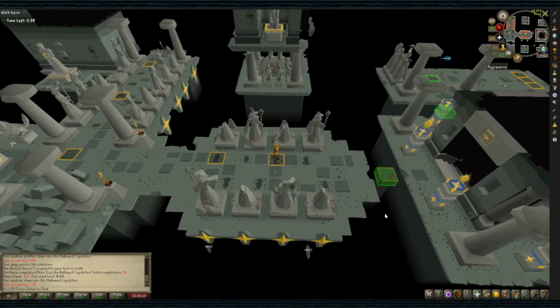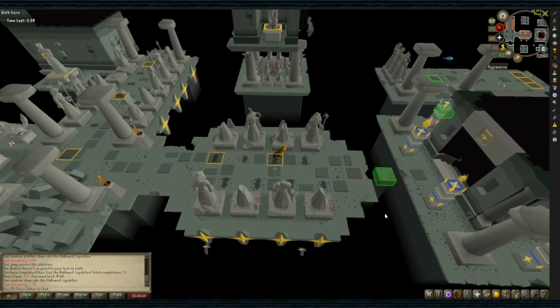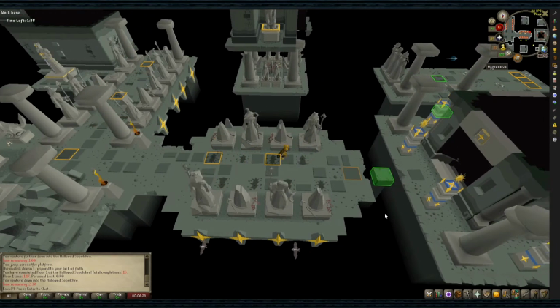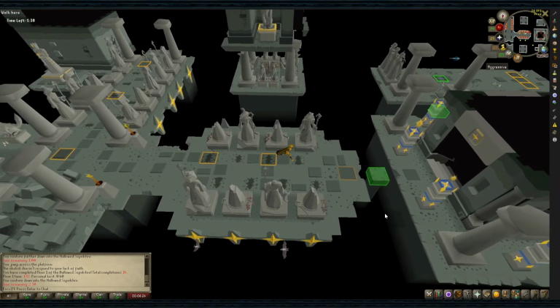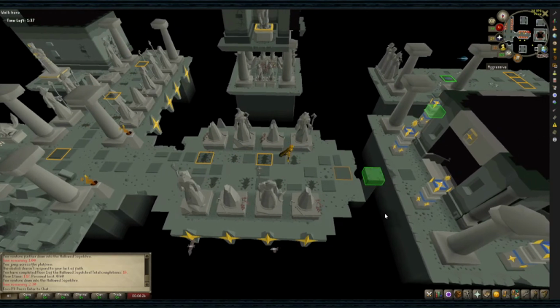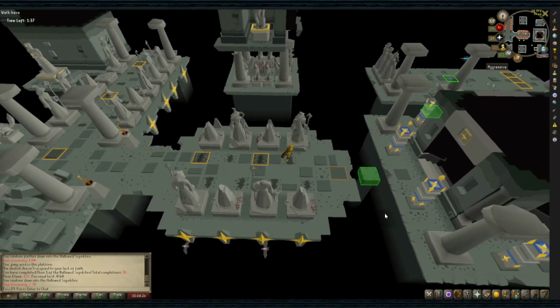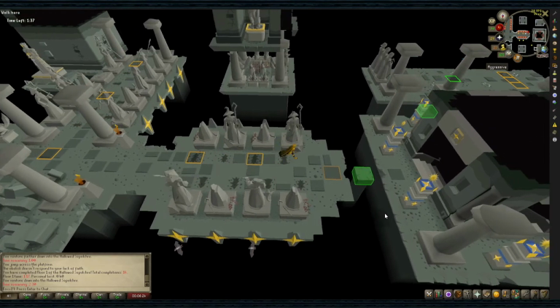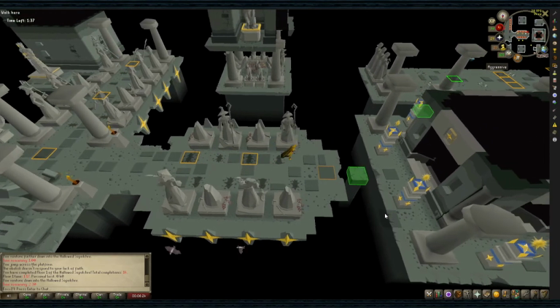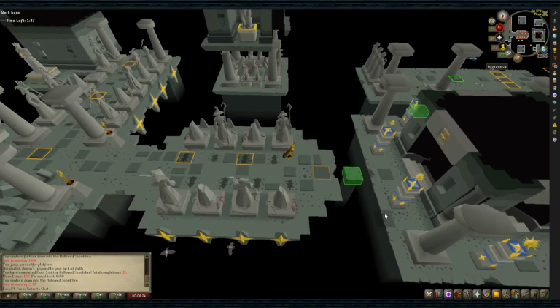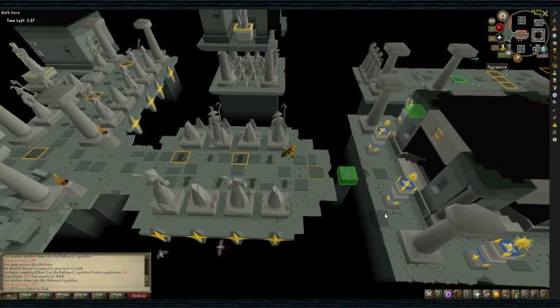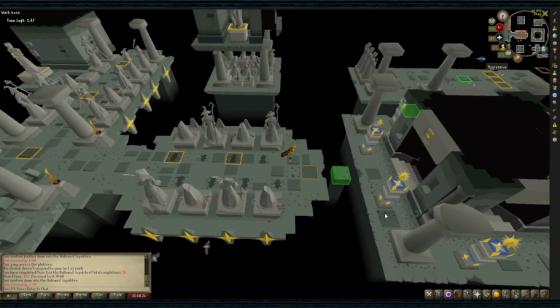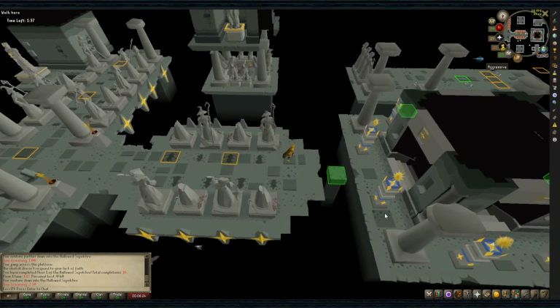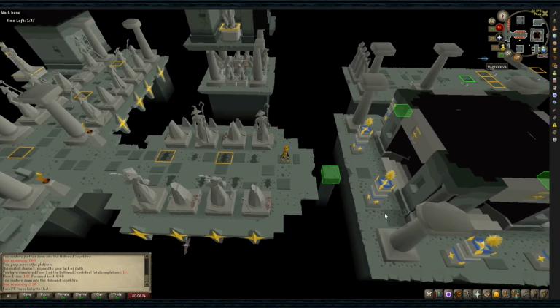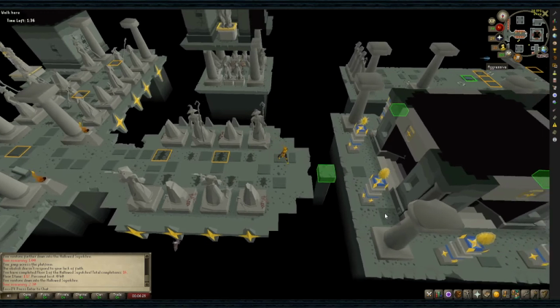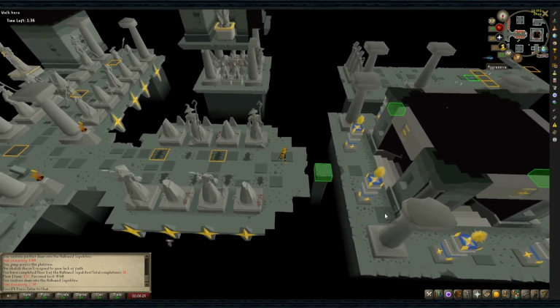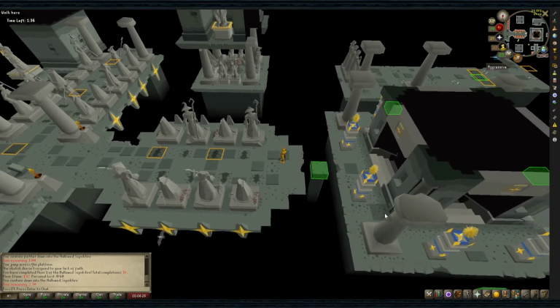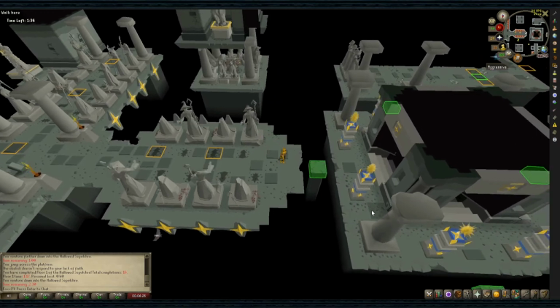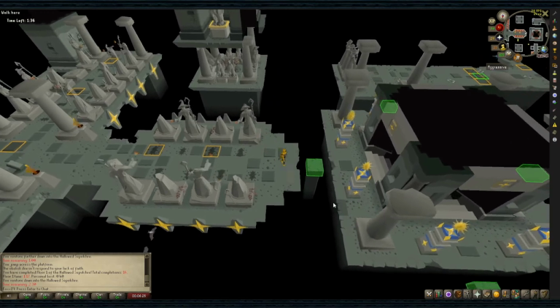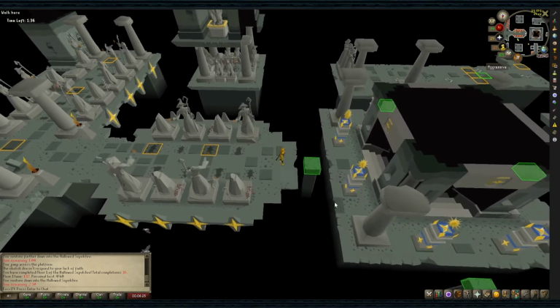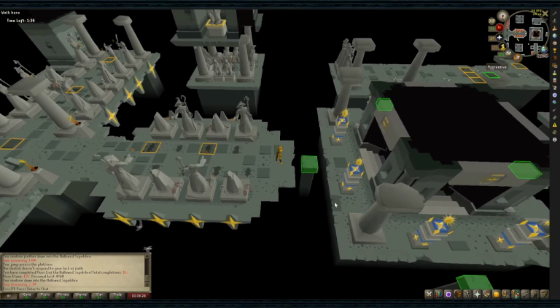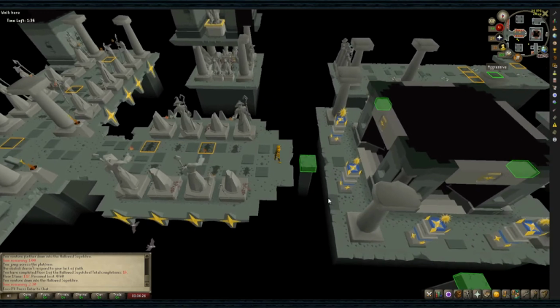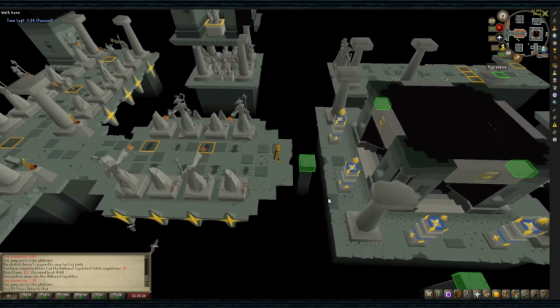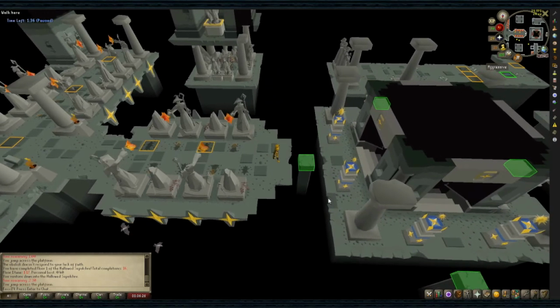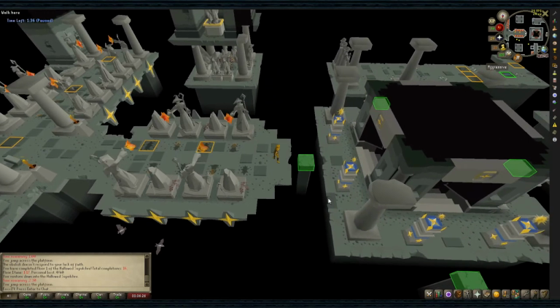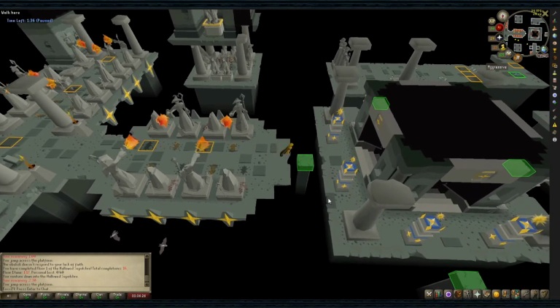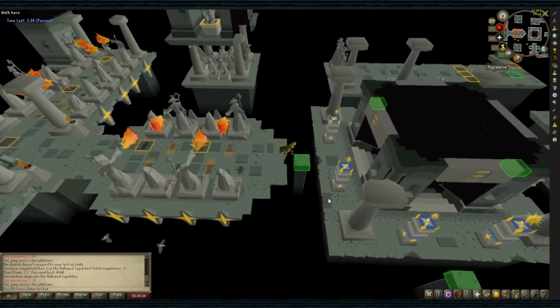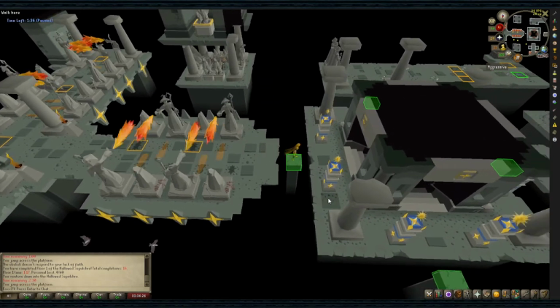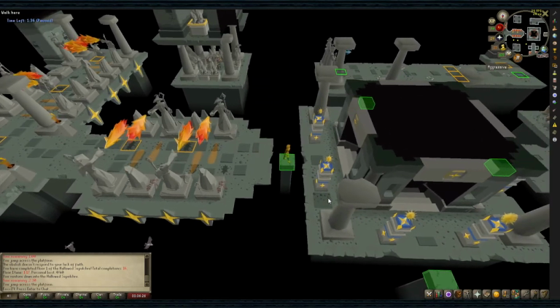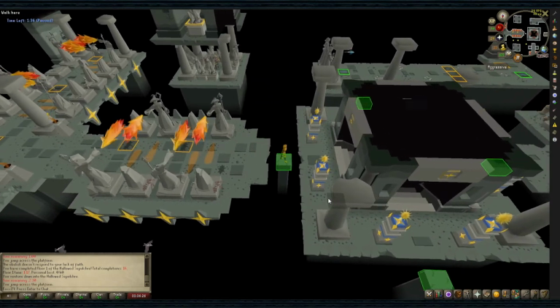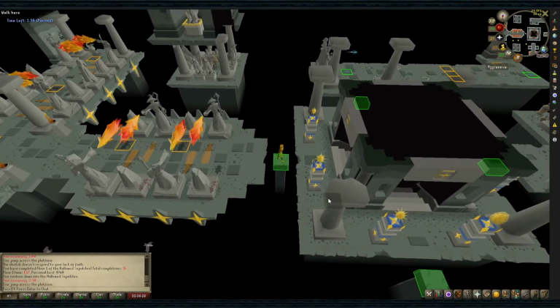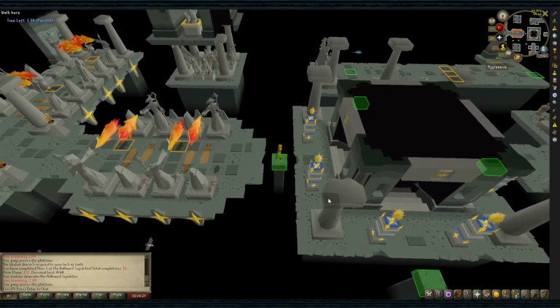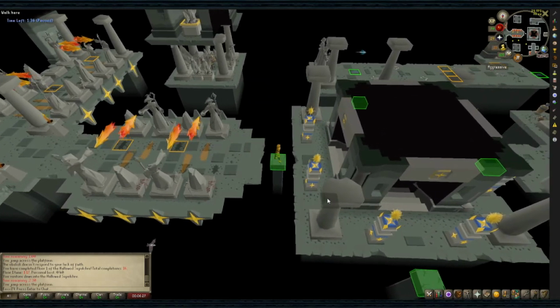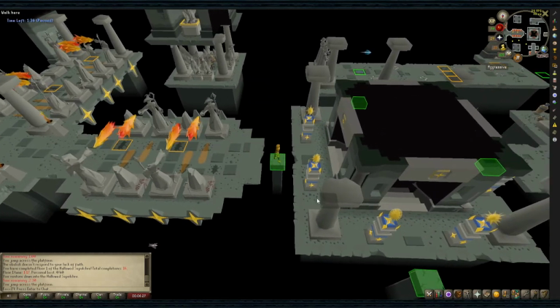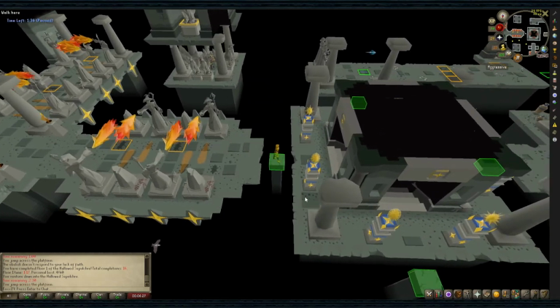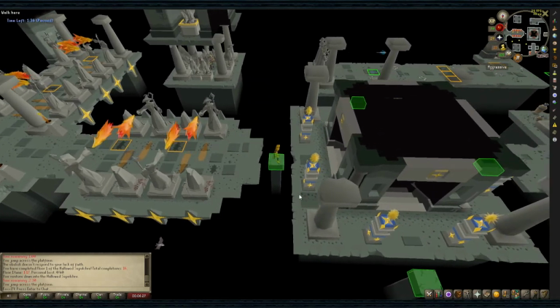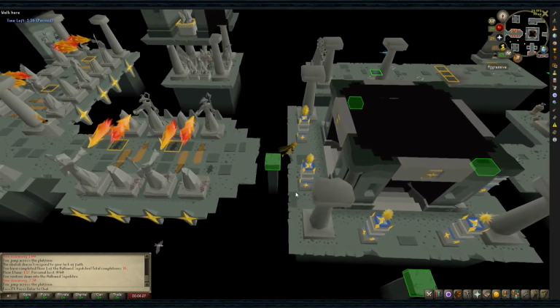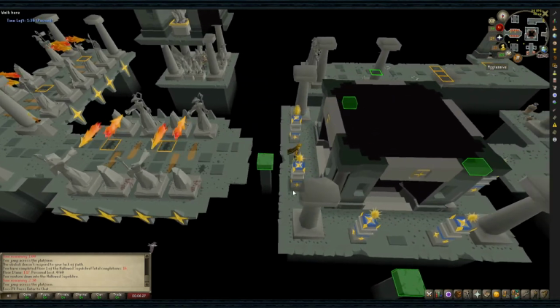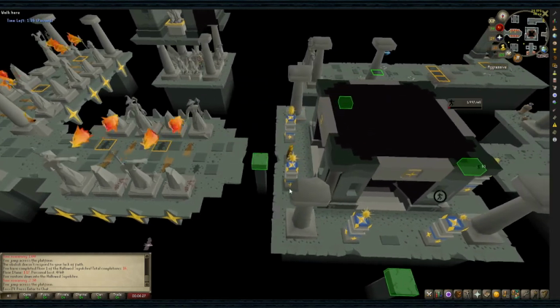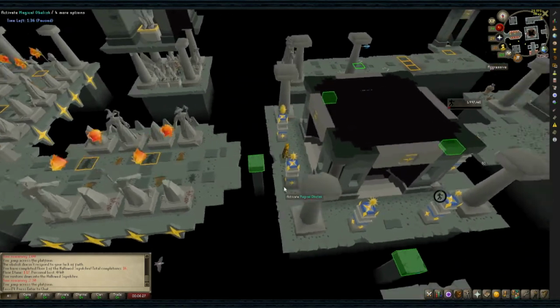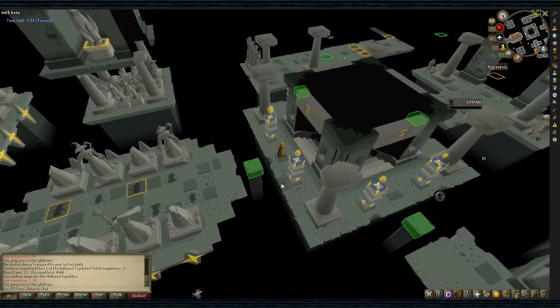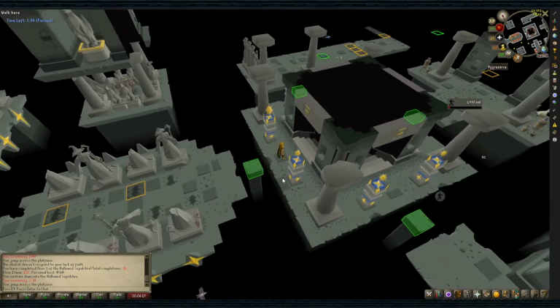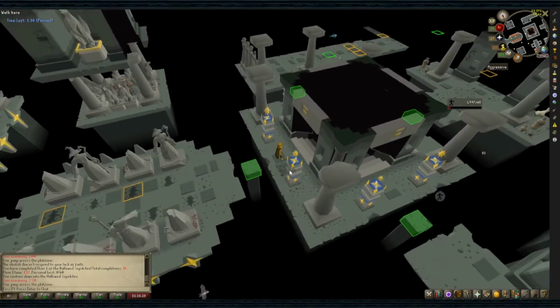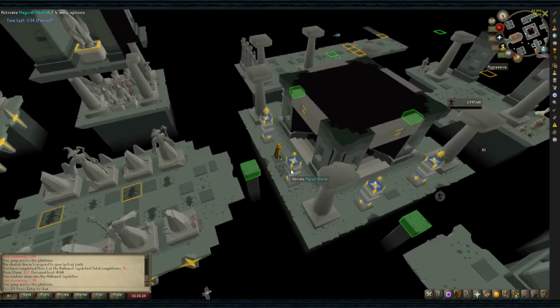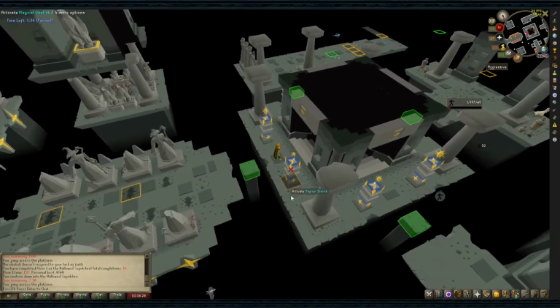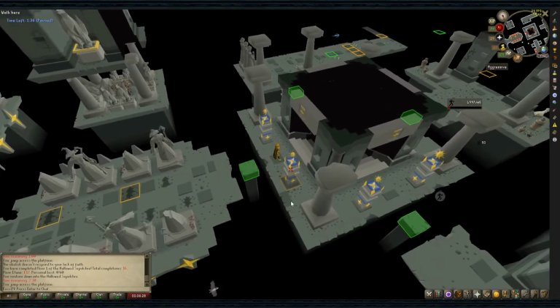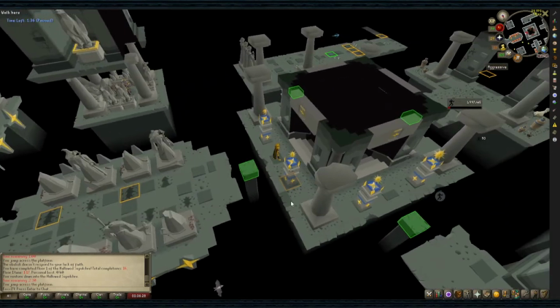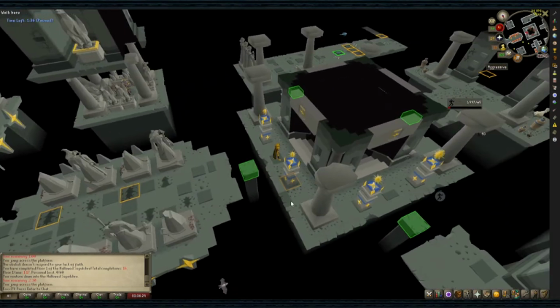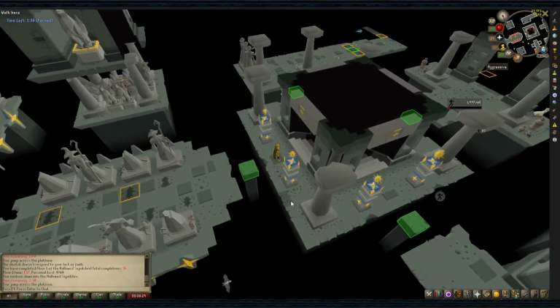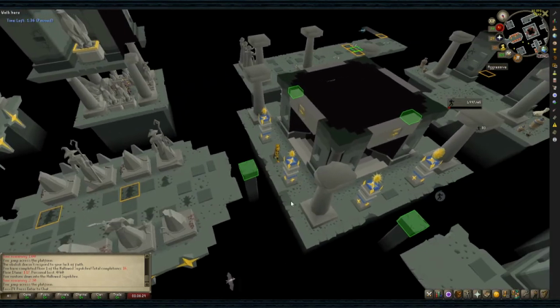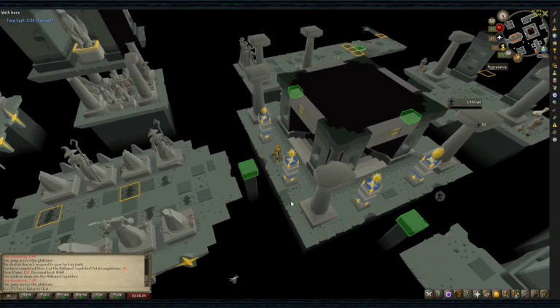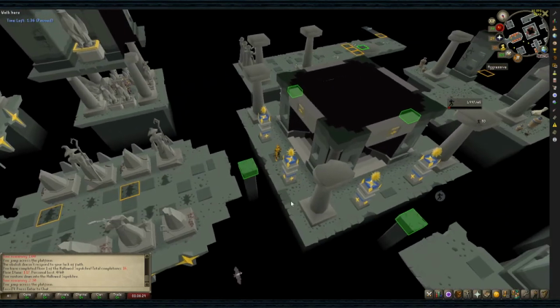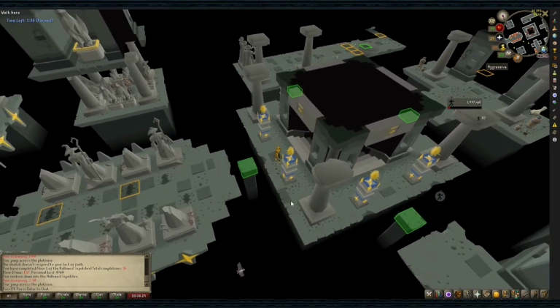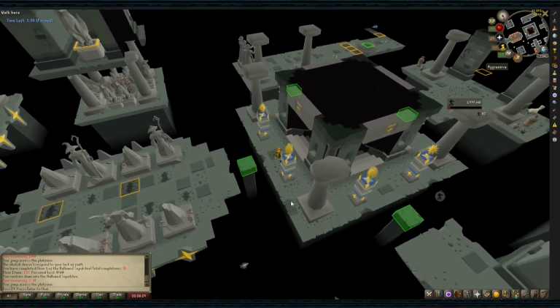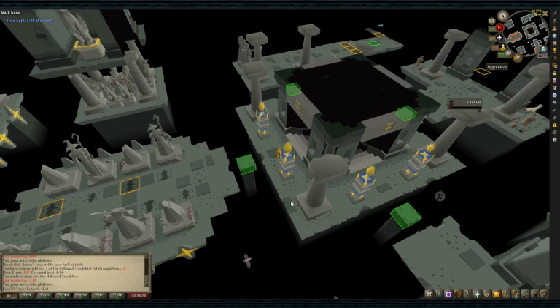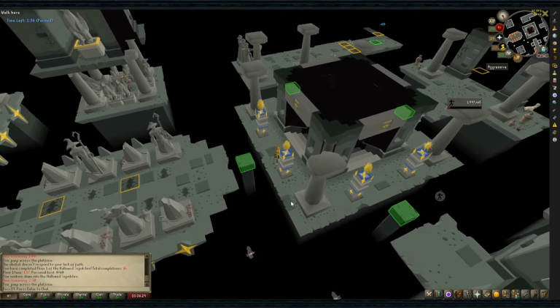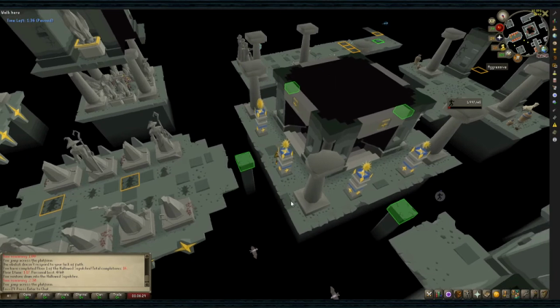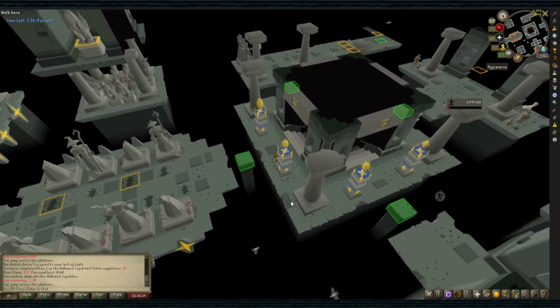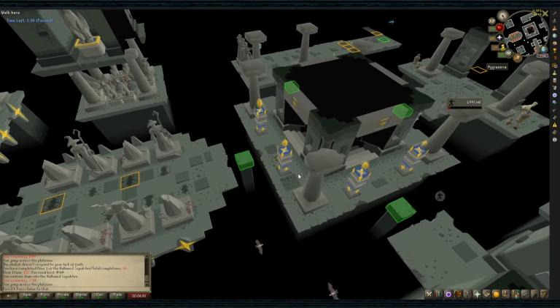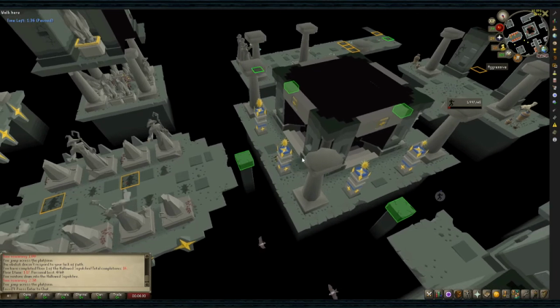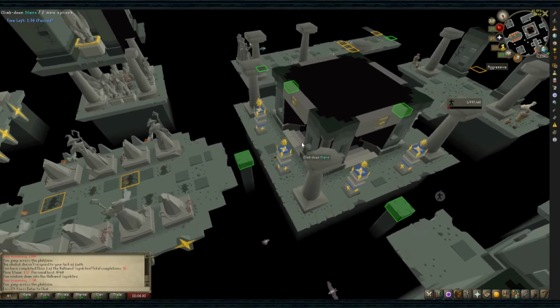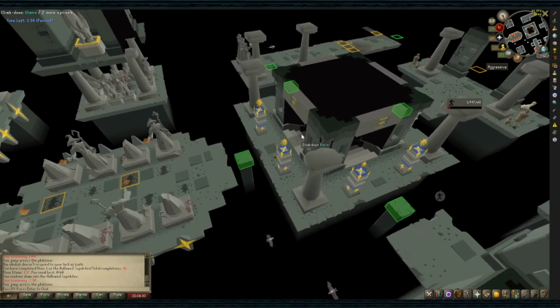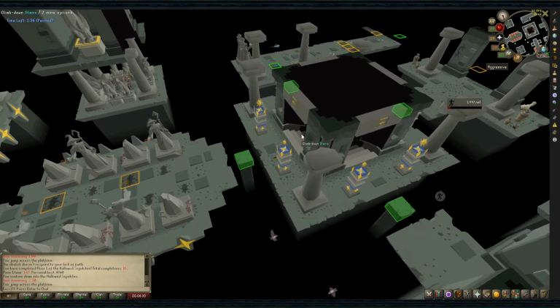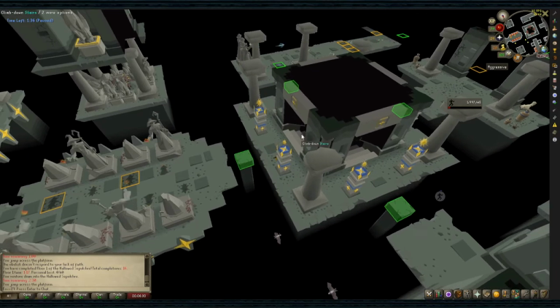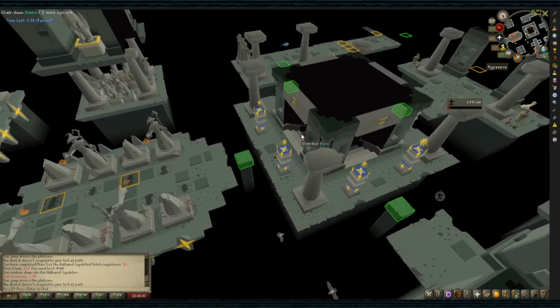Once through, jump and hit the obelisk if you have your snare dome or an item to refresh your agility. You've completed Layout 1 of Floor 2.